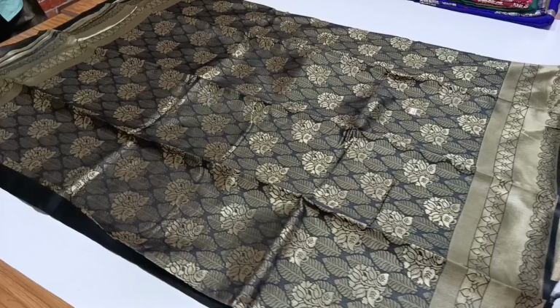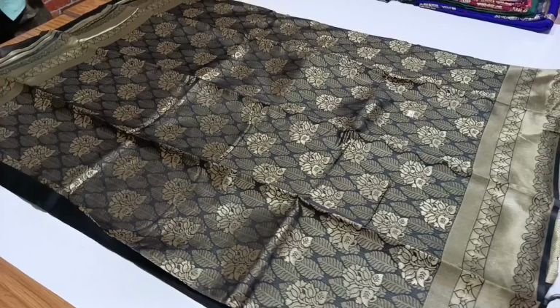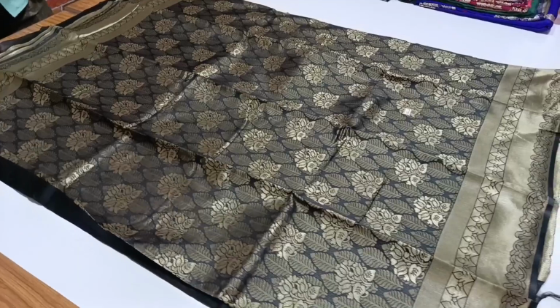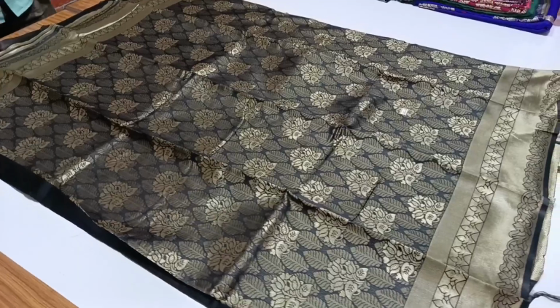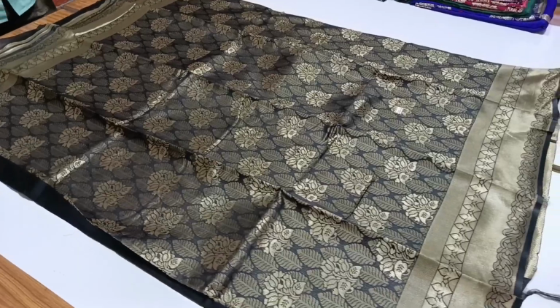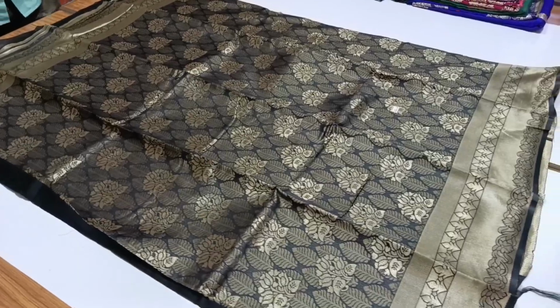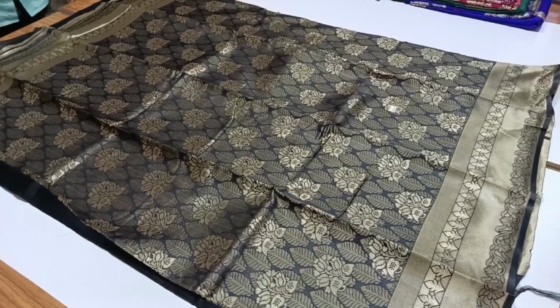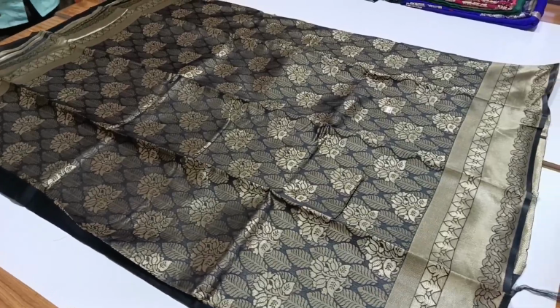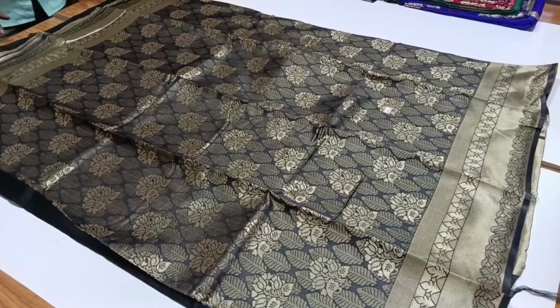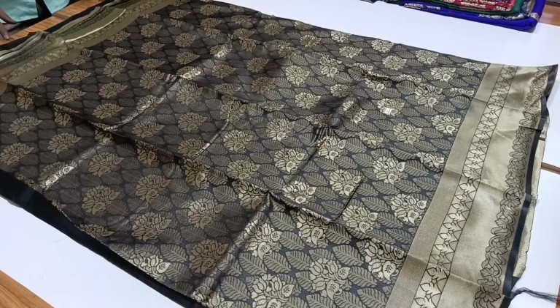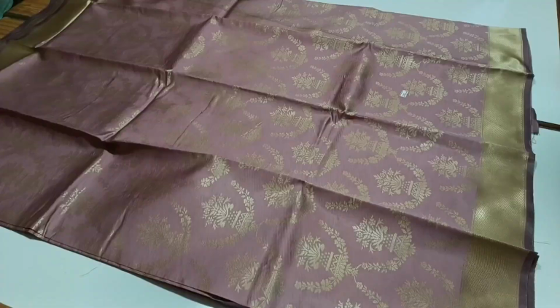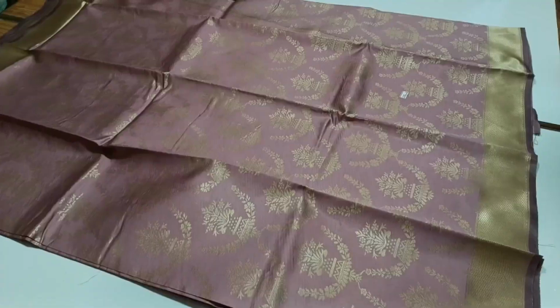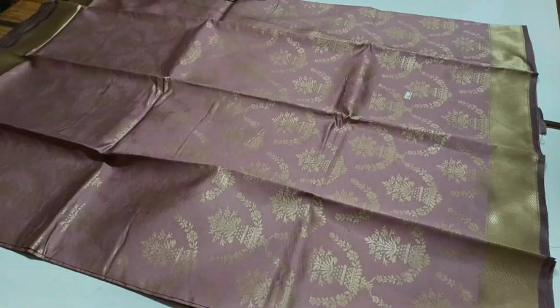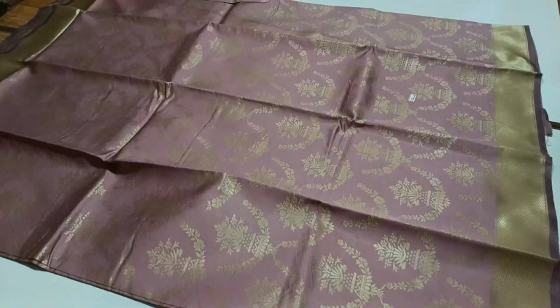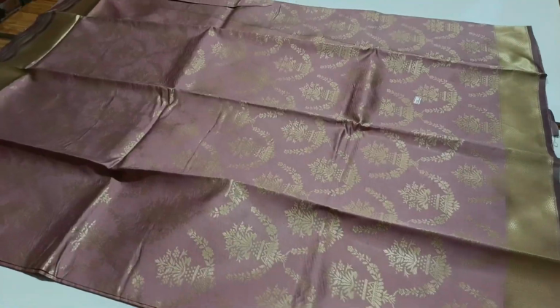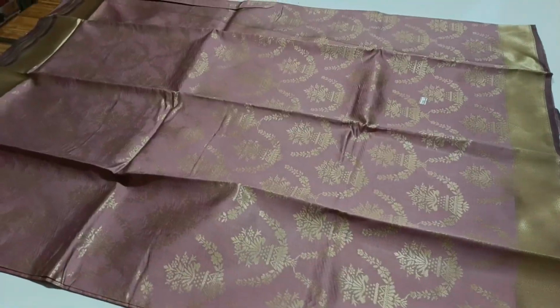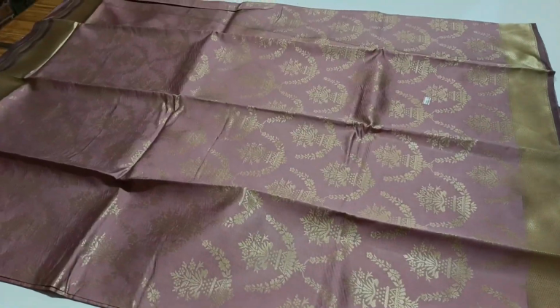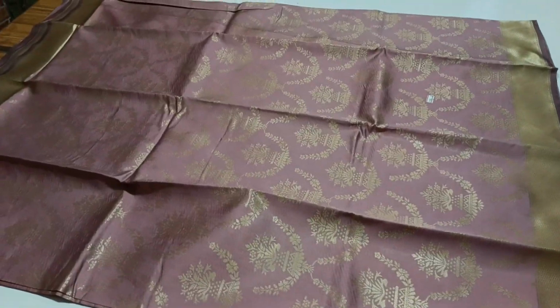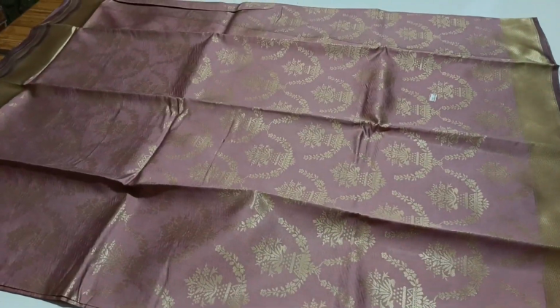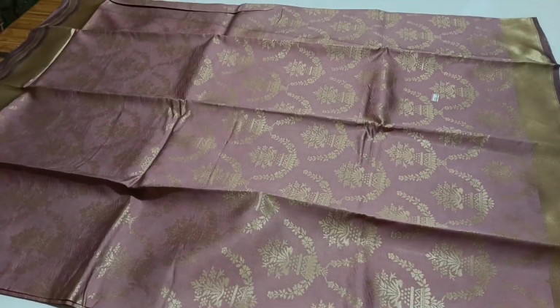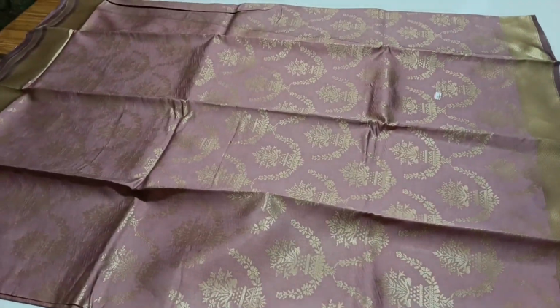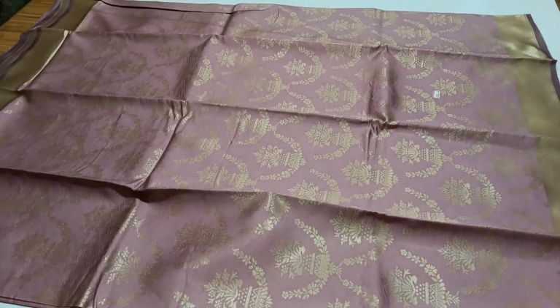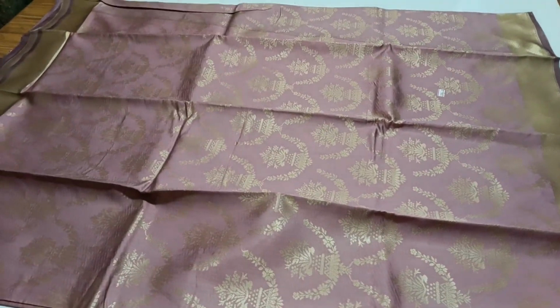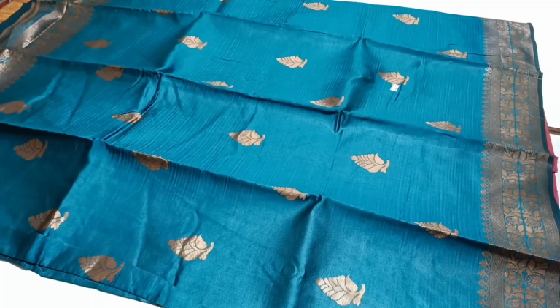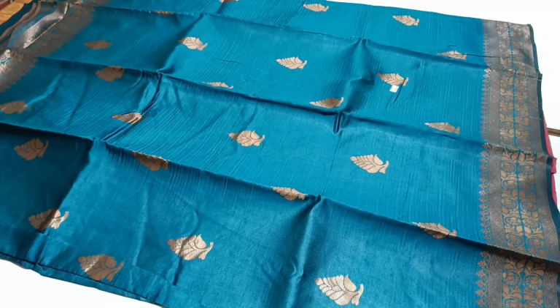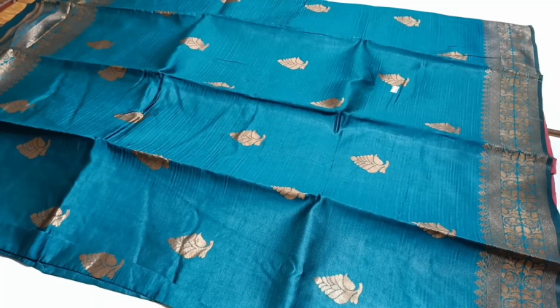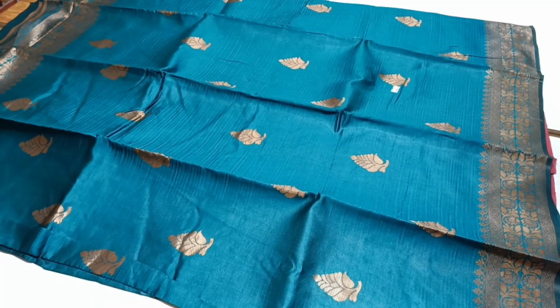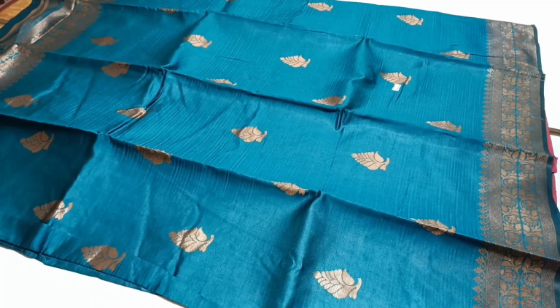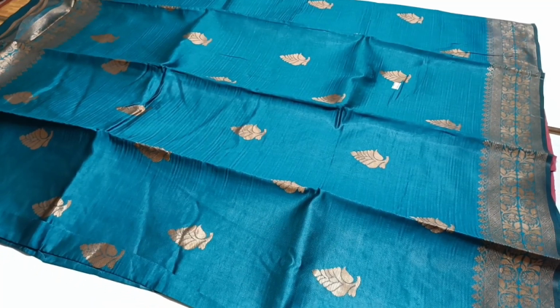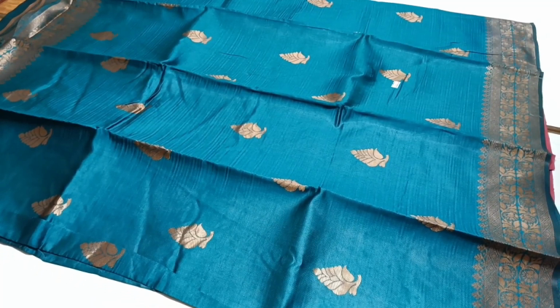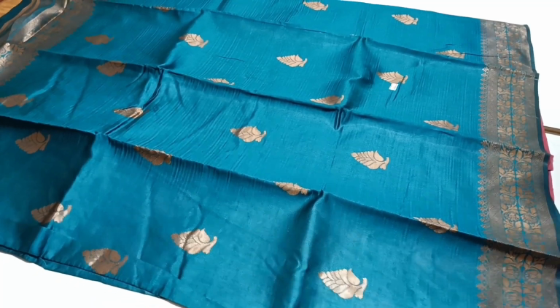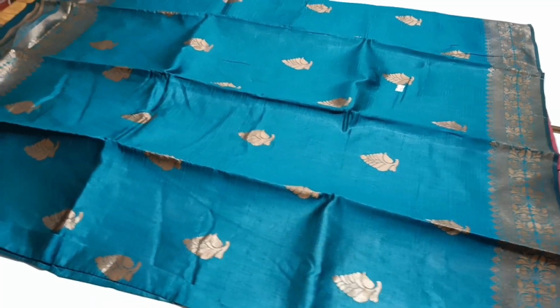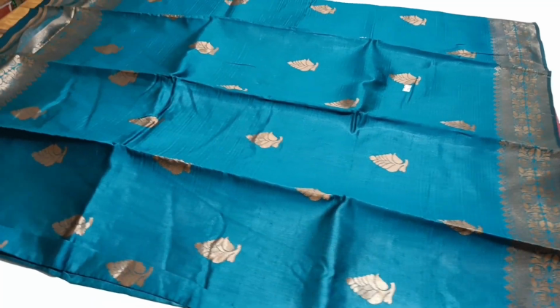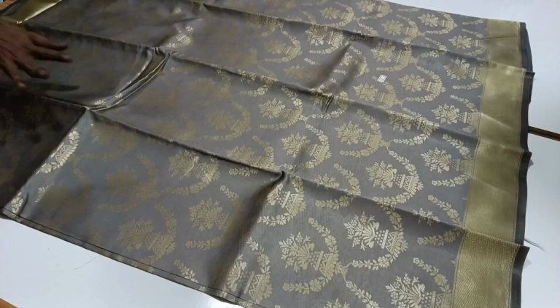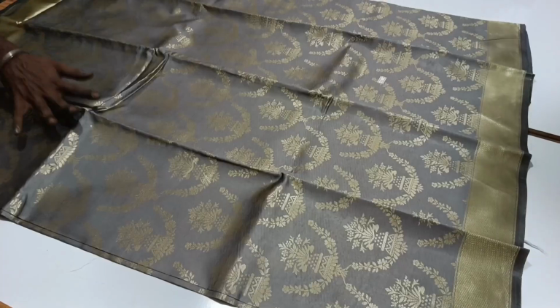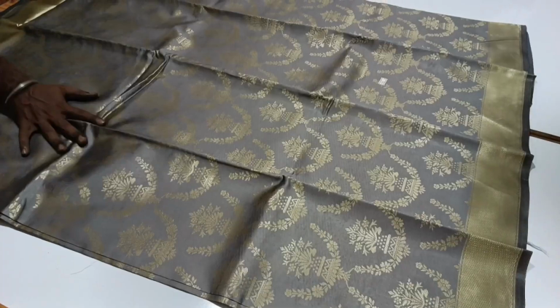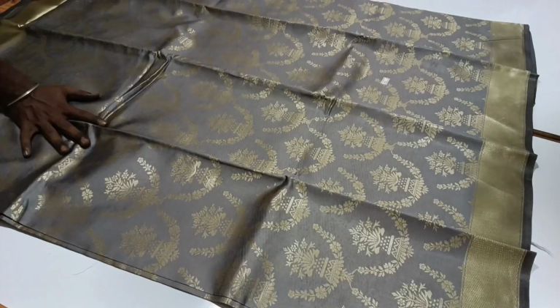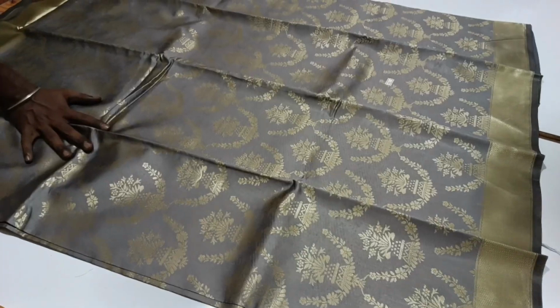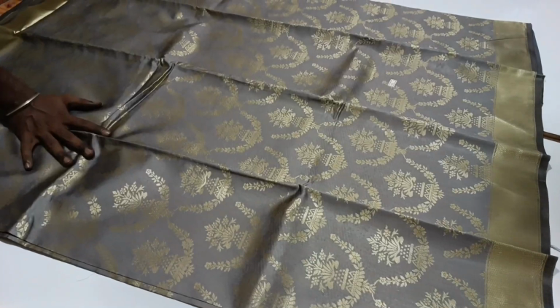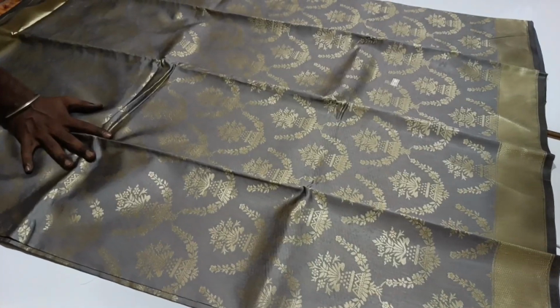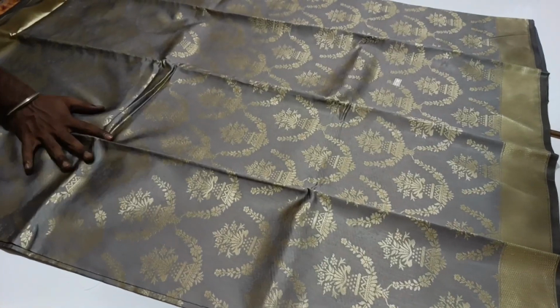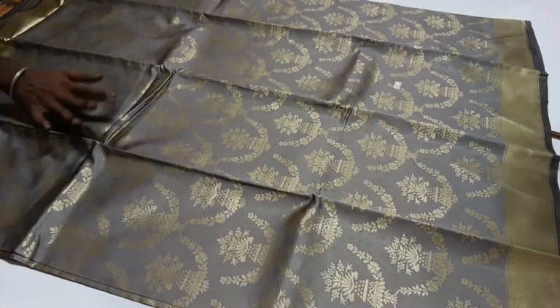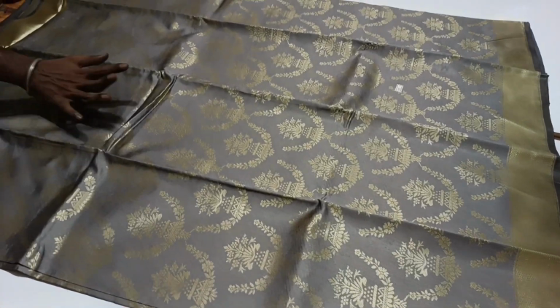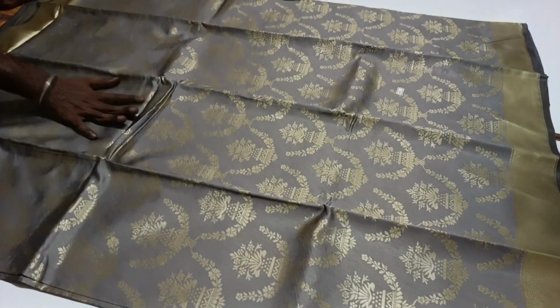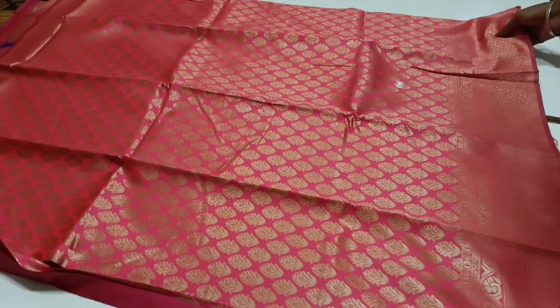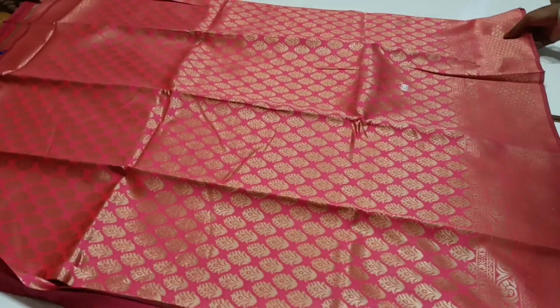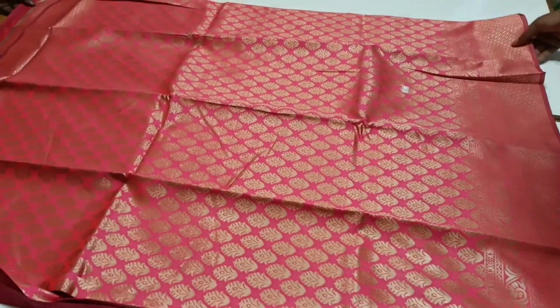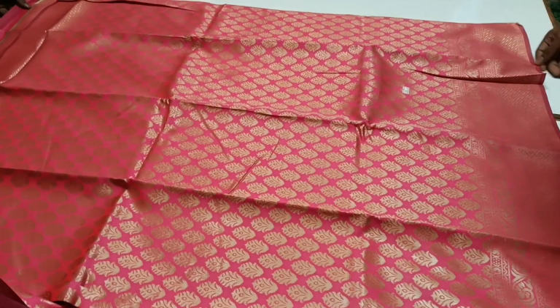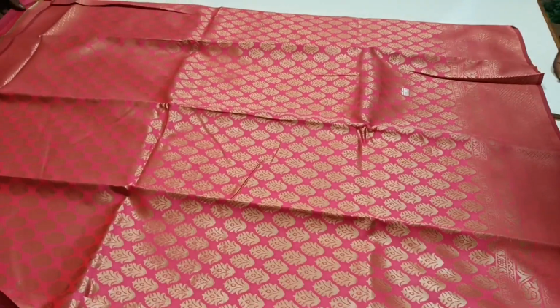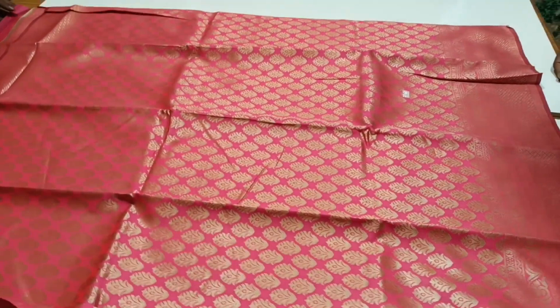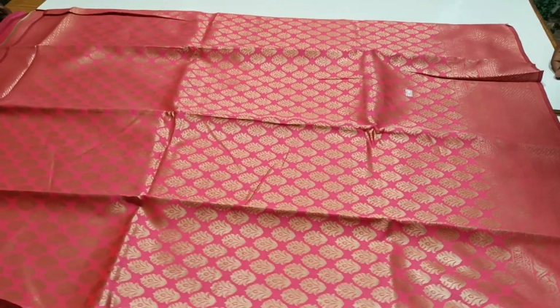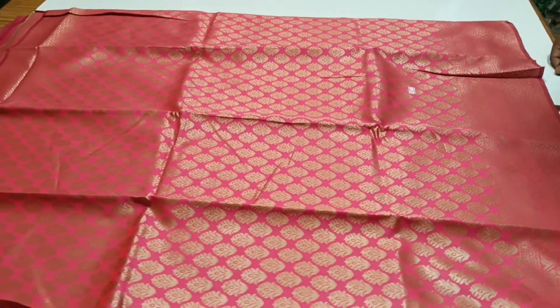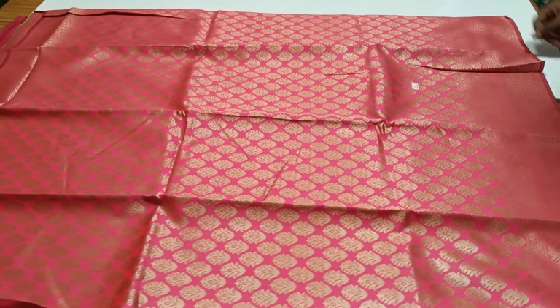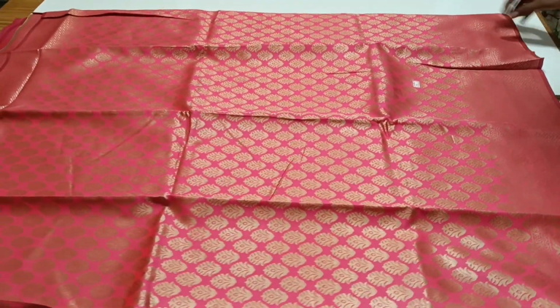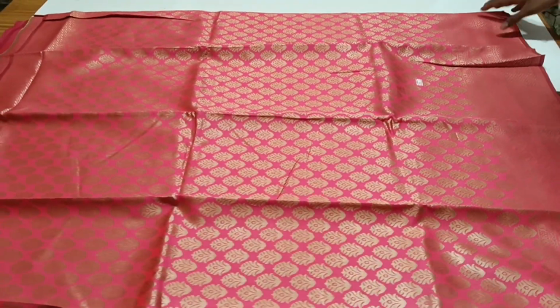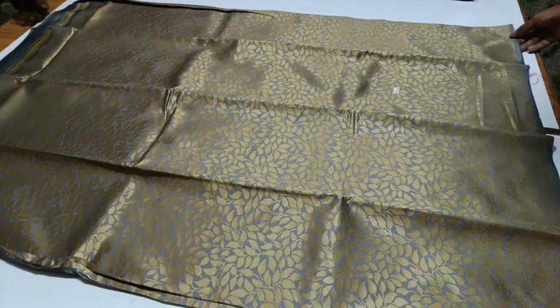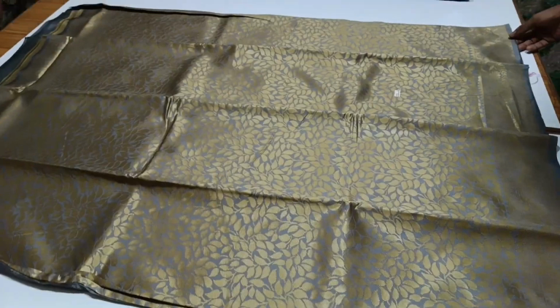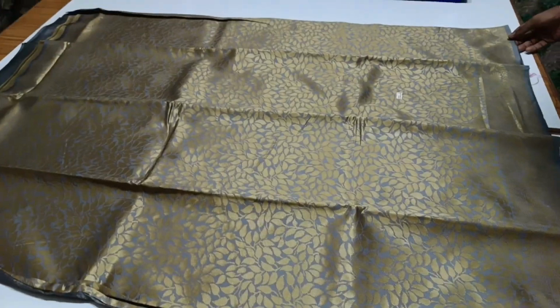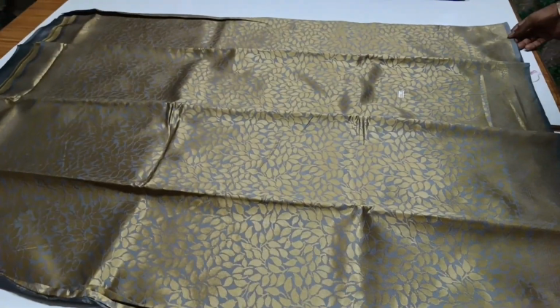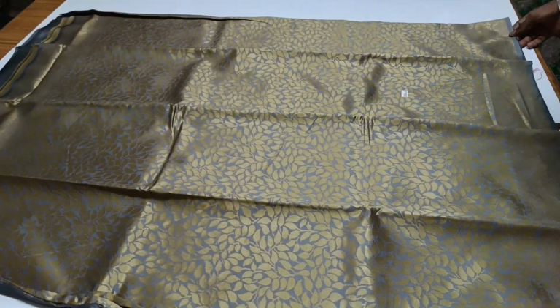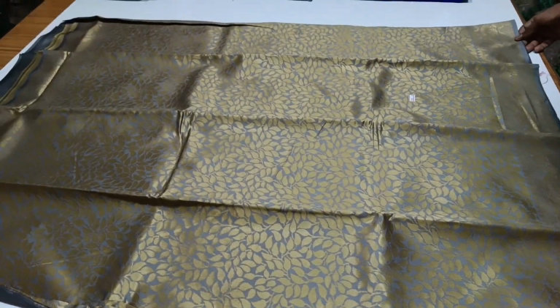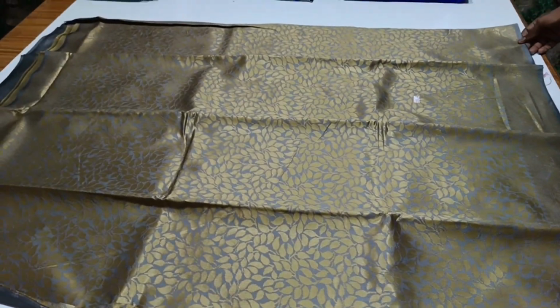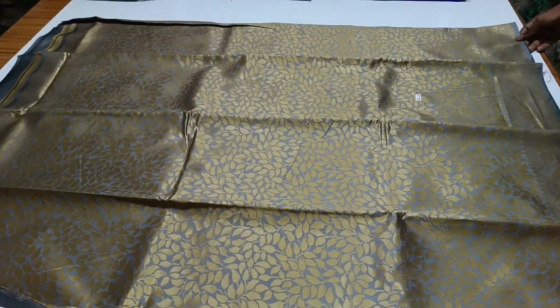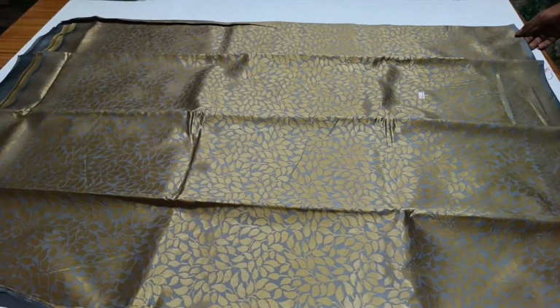Hello viewers, welcome back to Online Bazaar. I am Ongal Surish. We have the full sari collection of gold, and we will also have the silk sari collection.